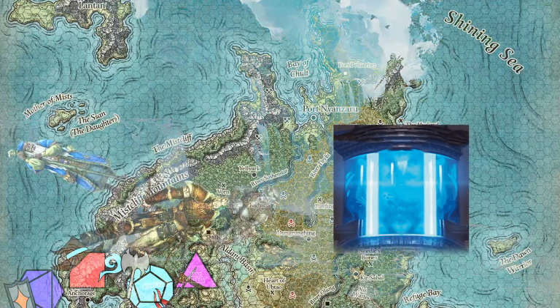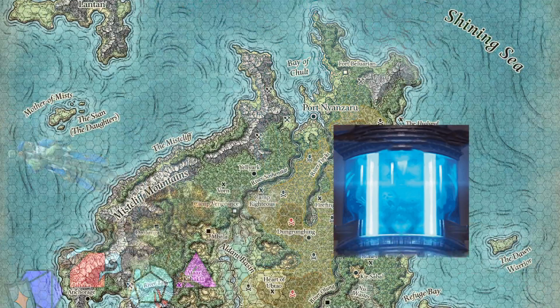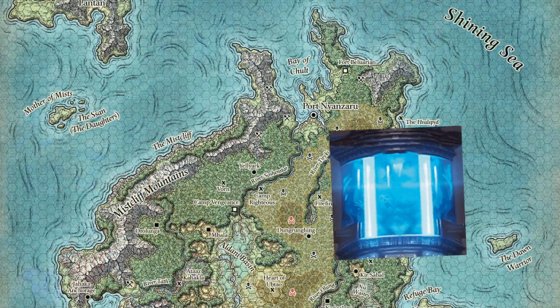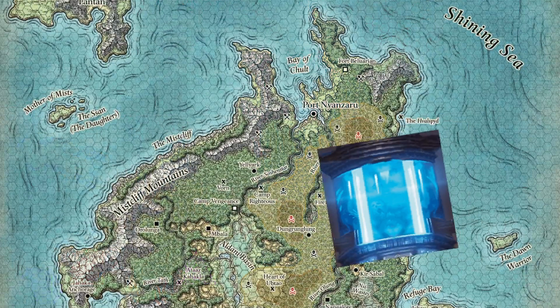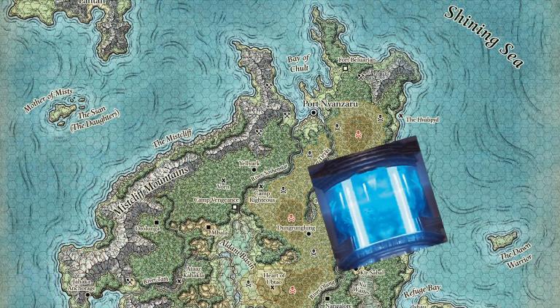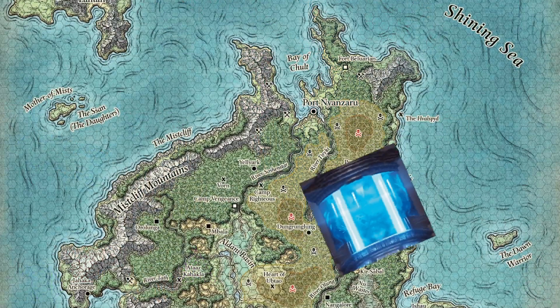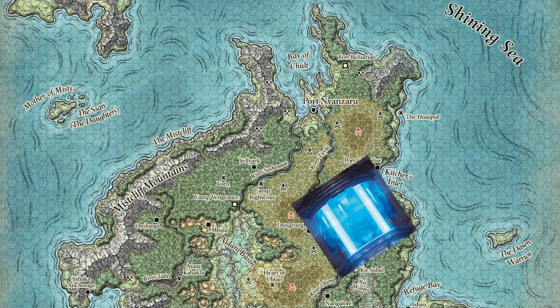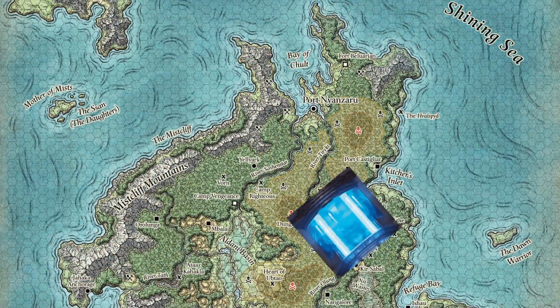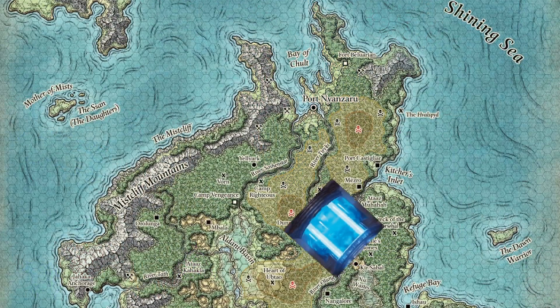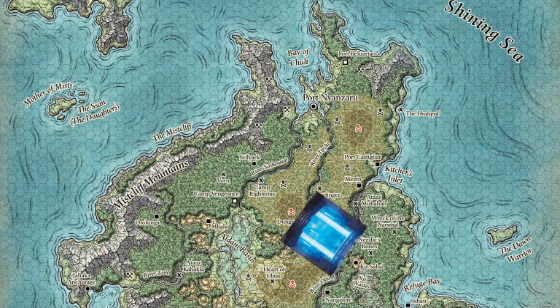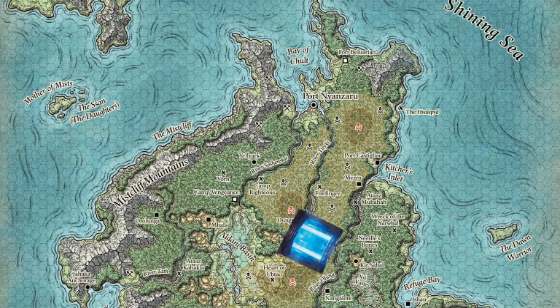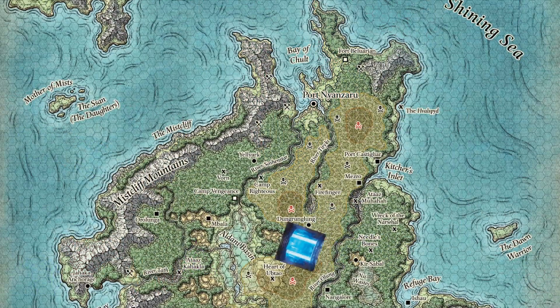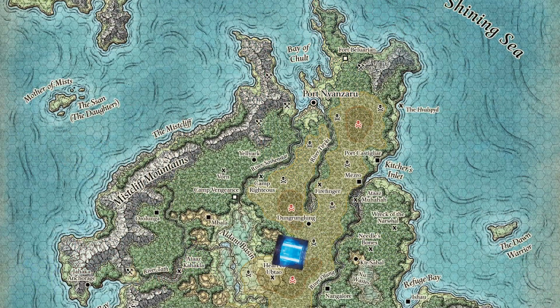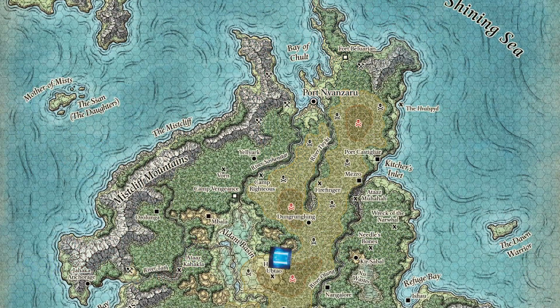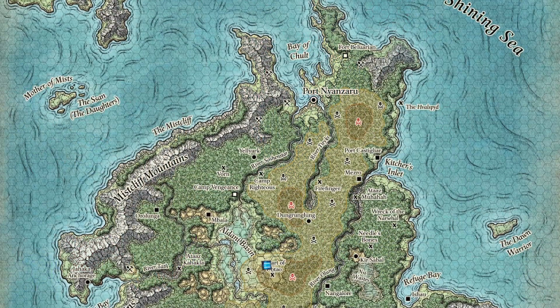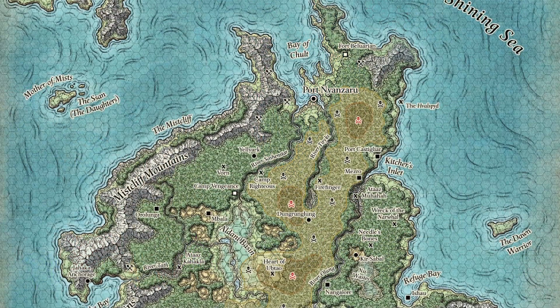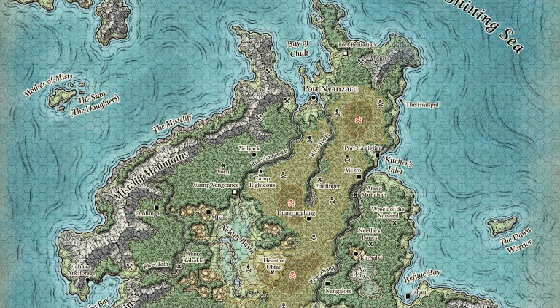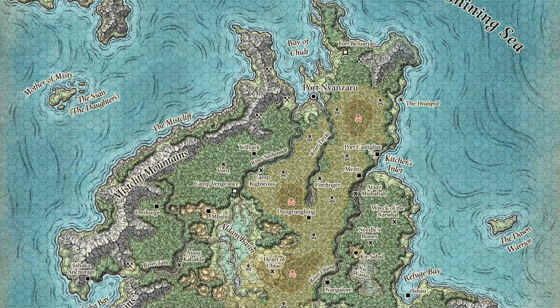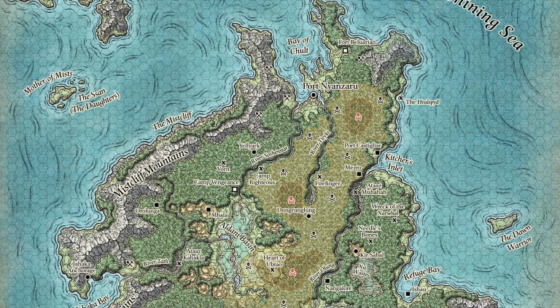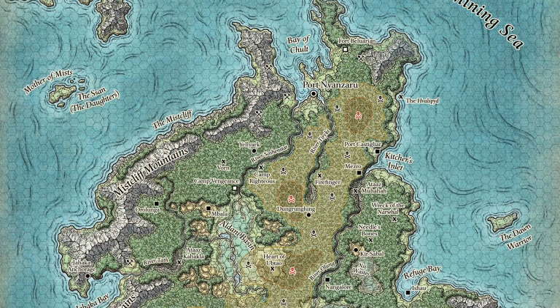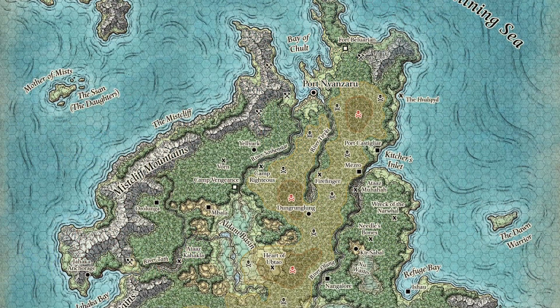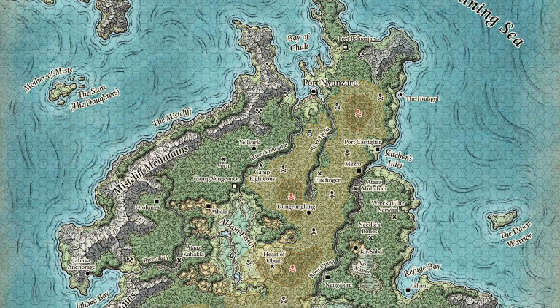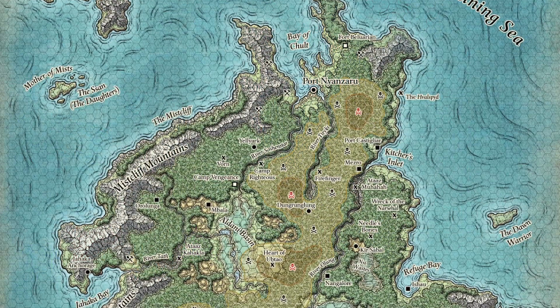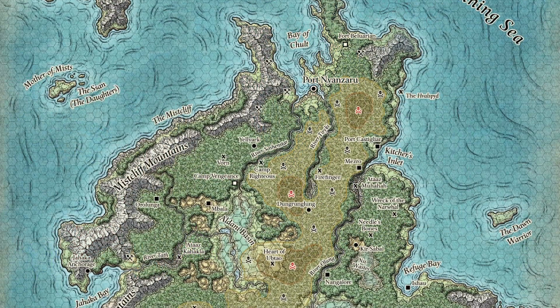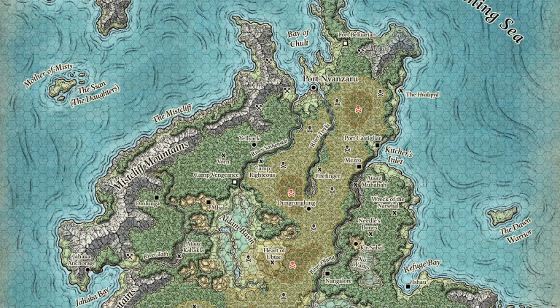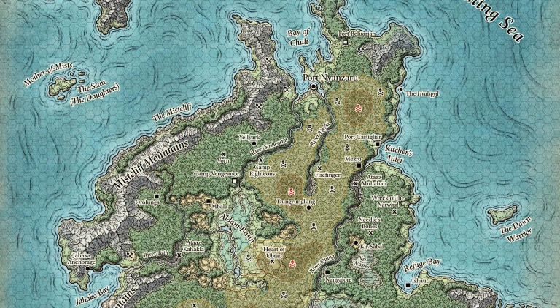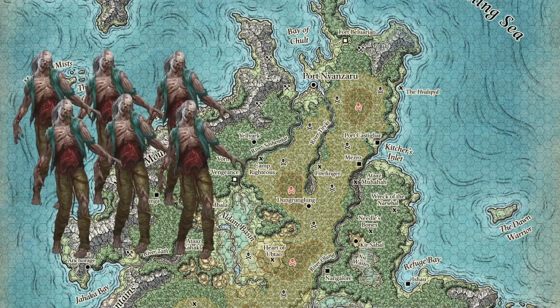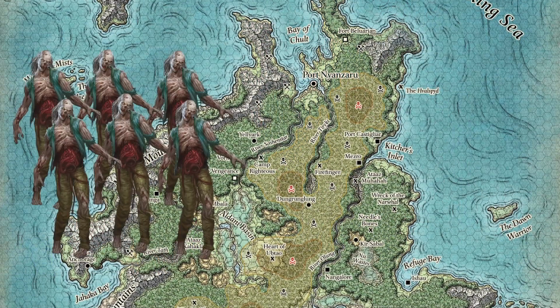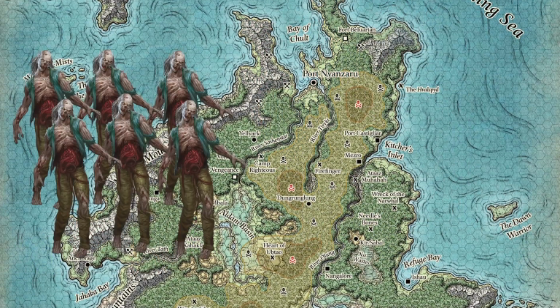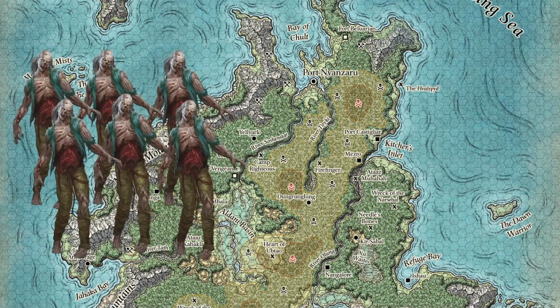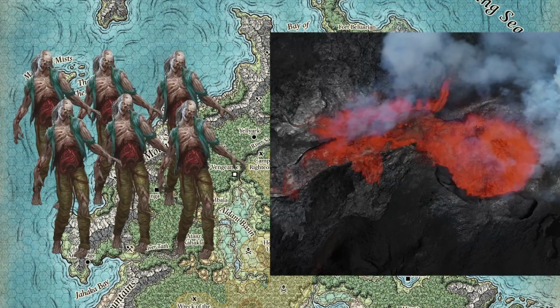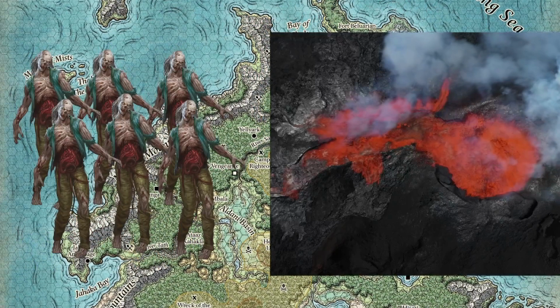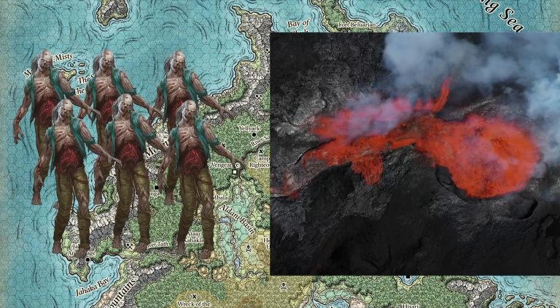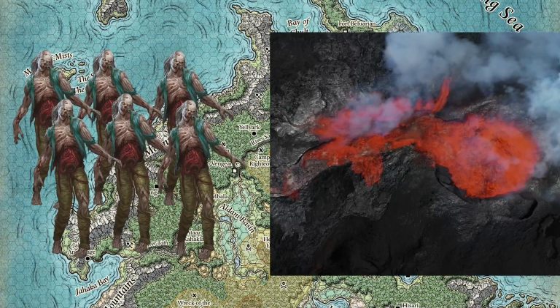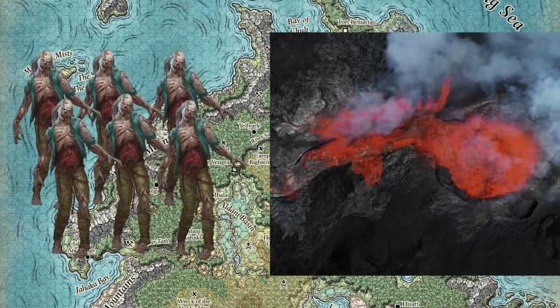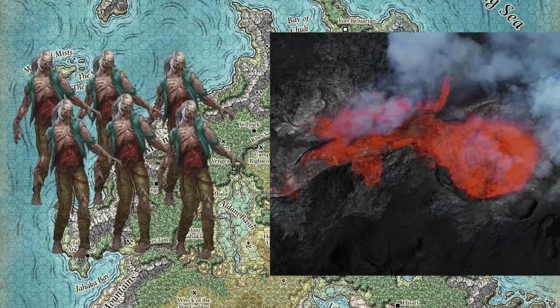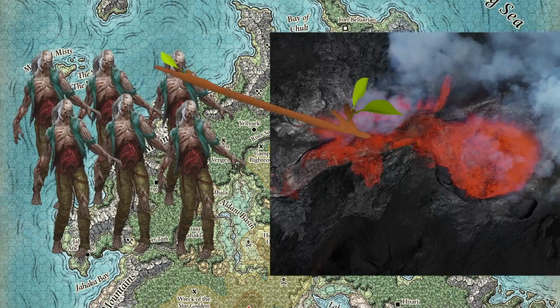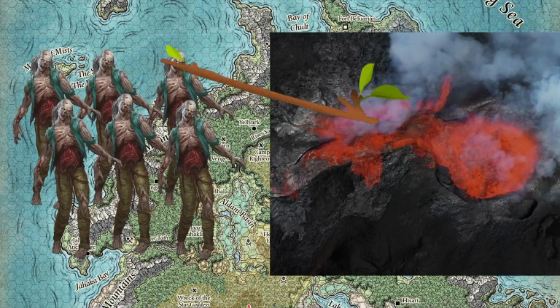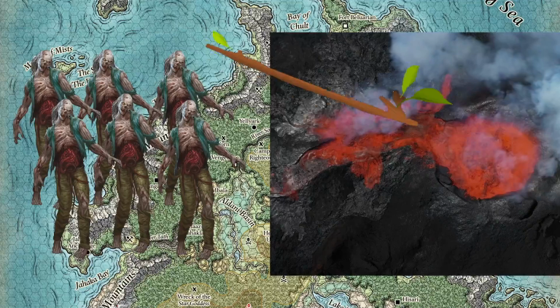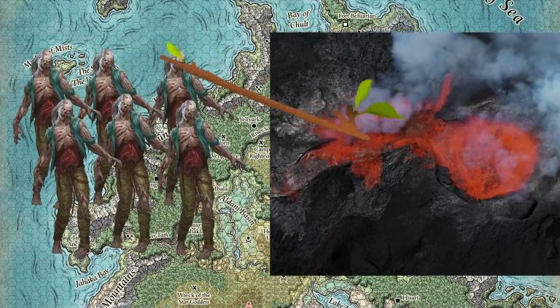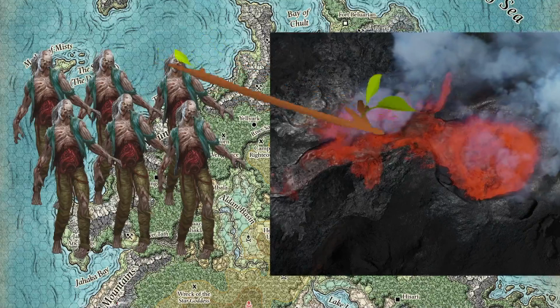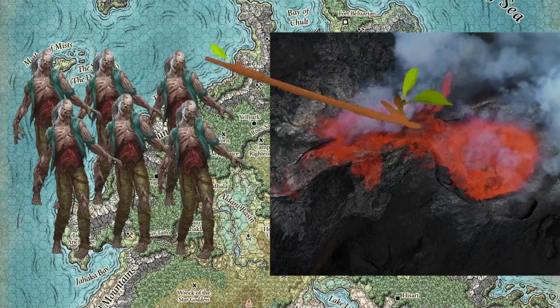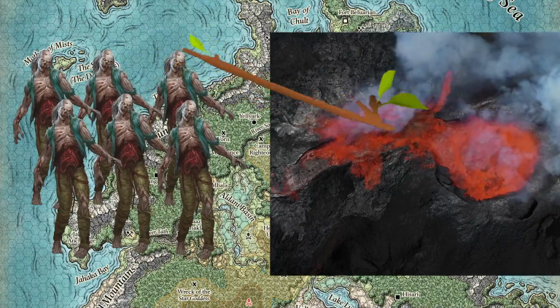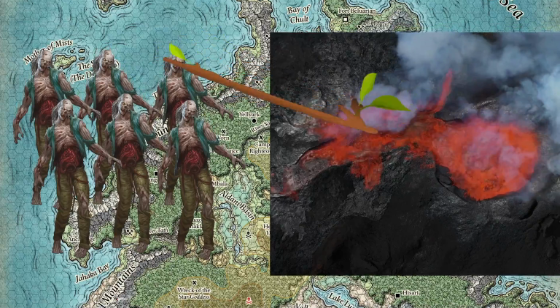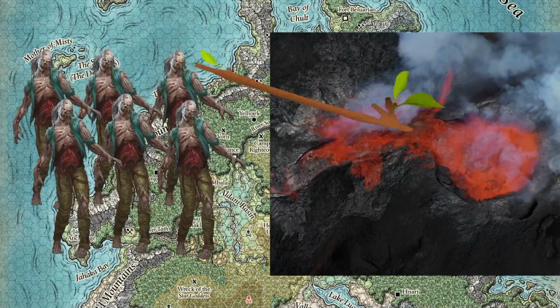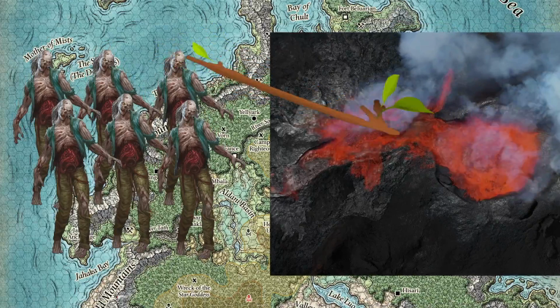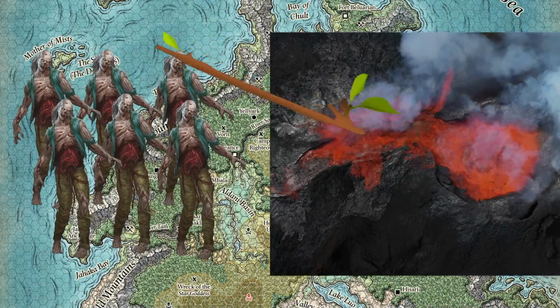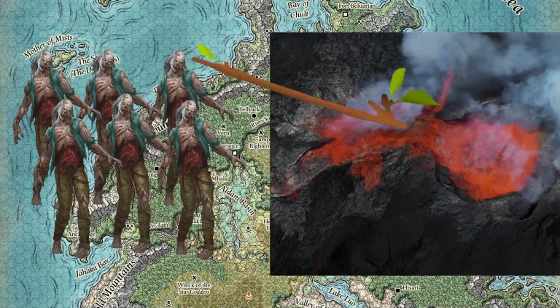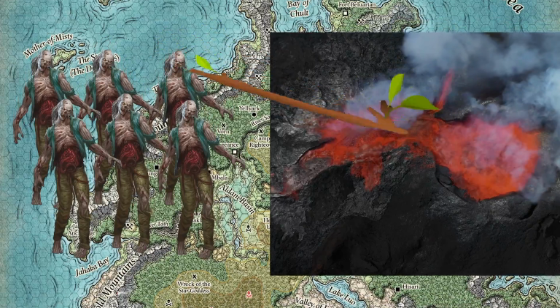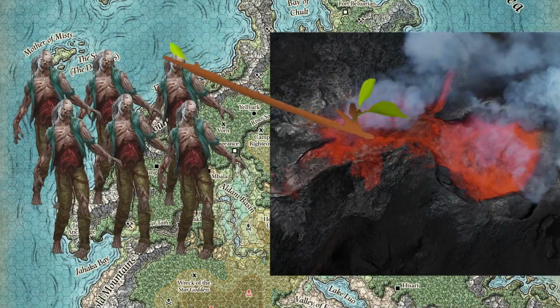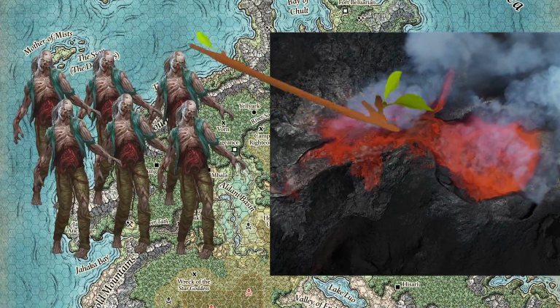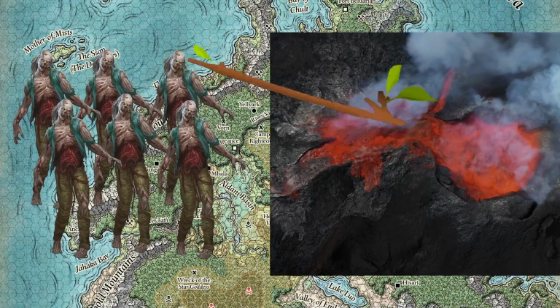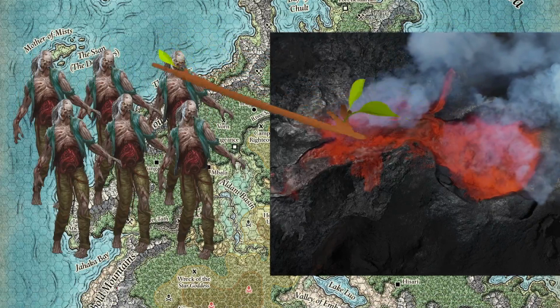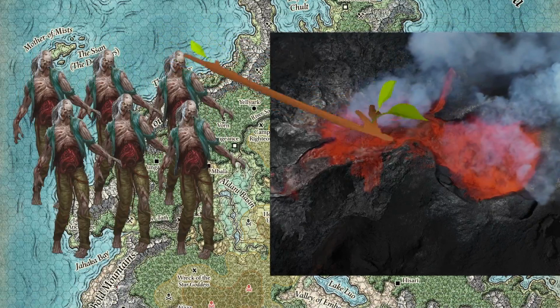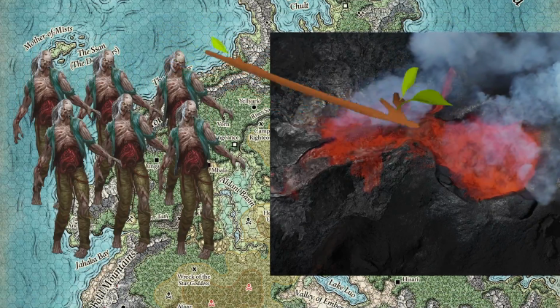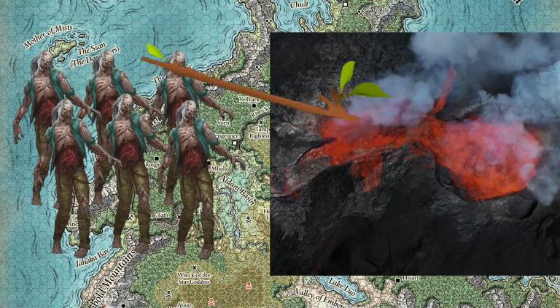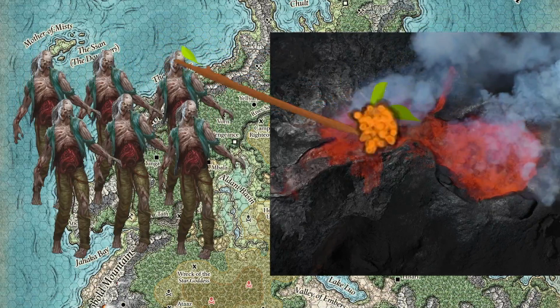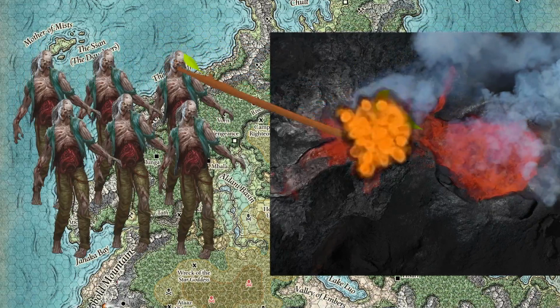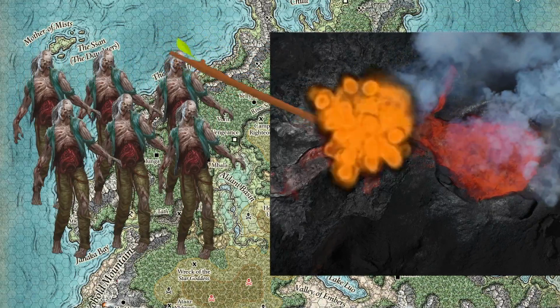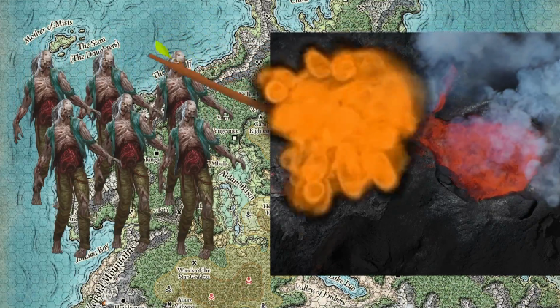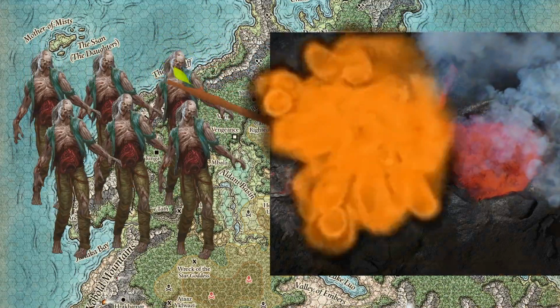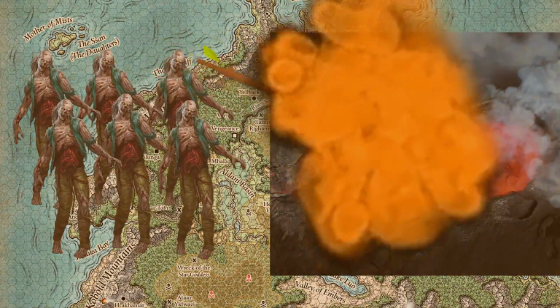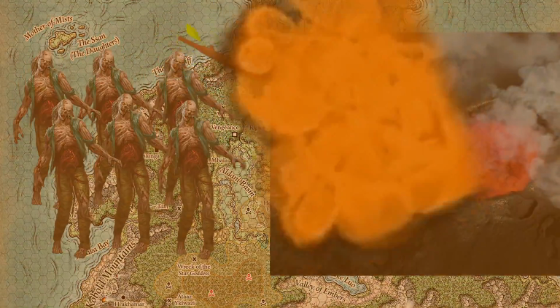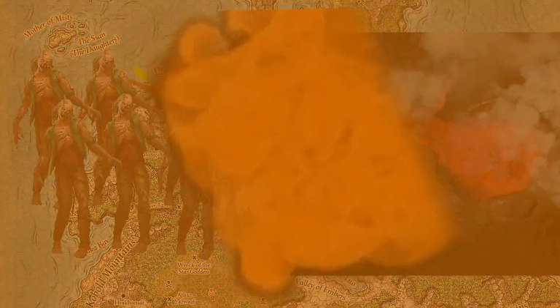The Soulmonger is somewhere in Chult, a jungled peninsula with more undead and lava than you can shake a stick at, especially because sticks burn in lava.